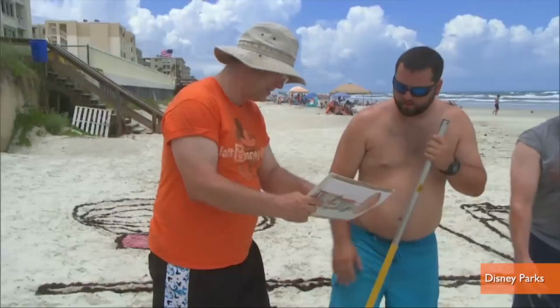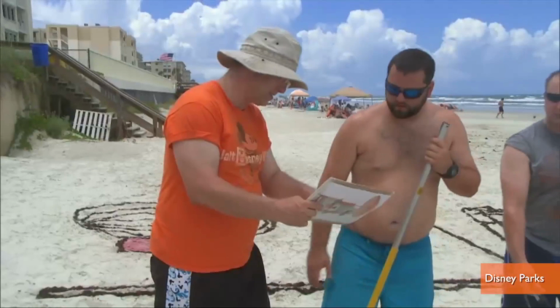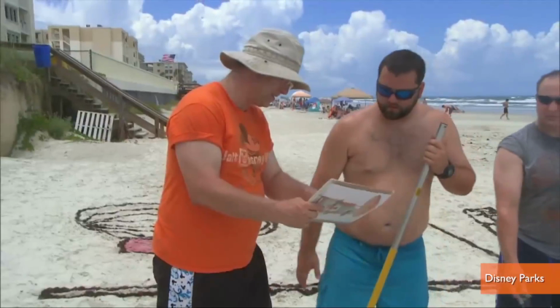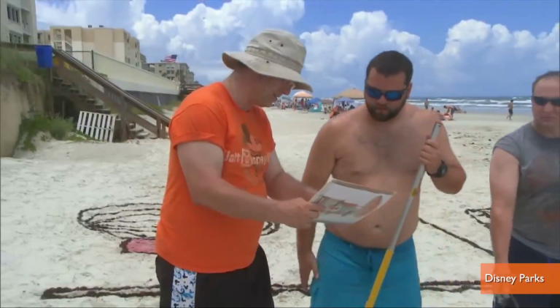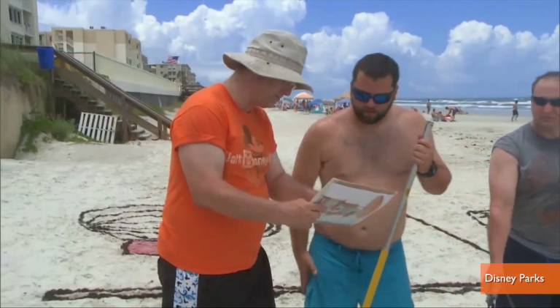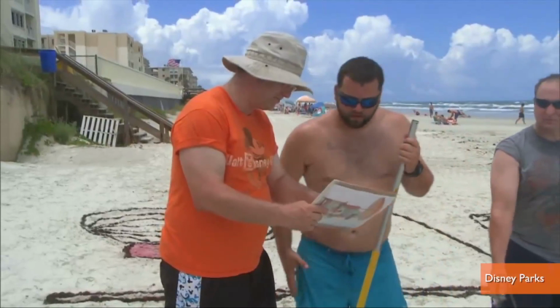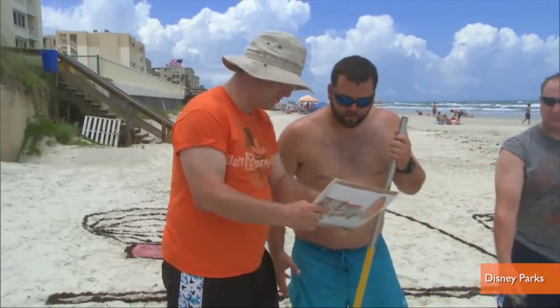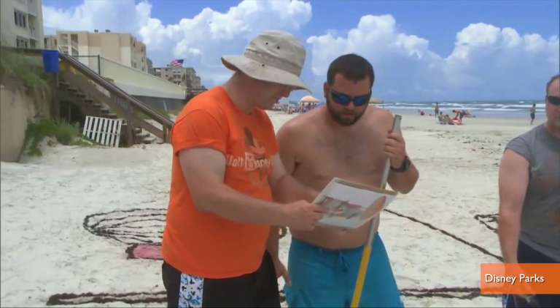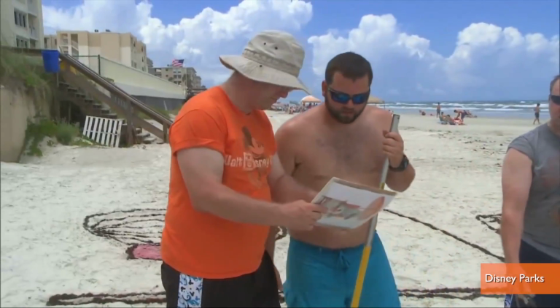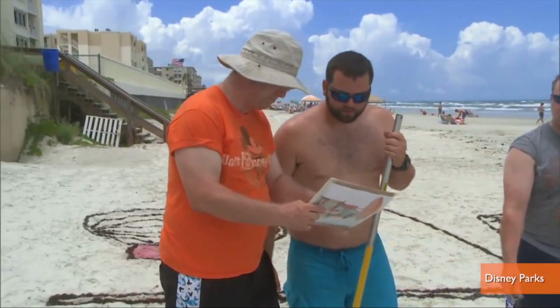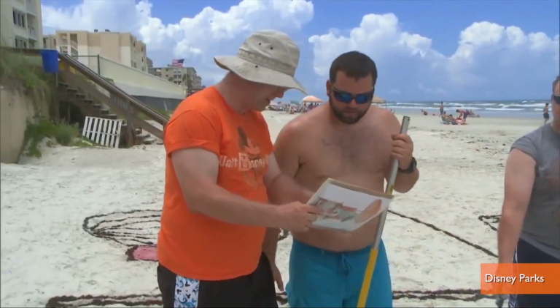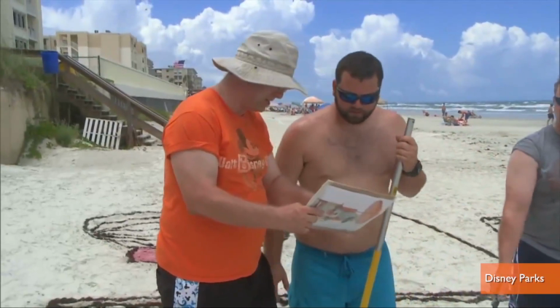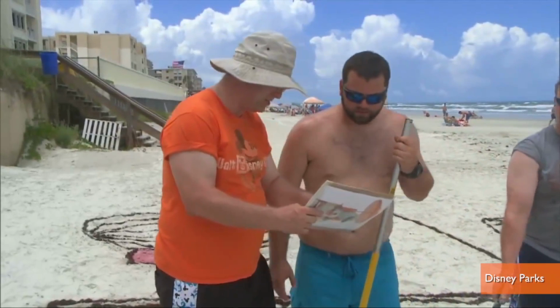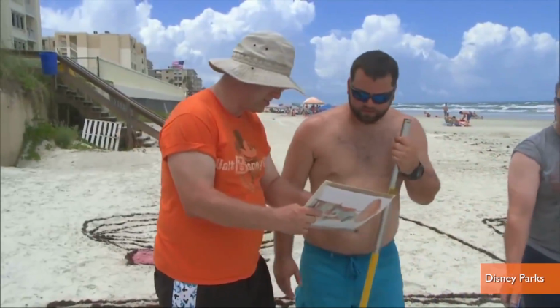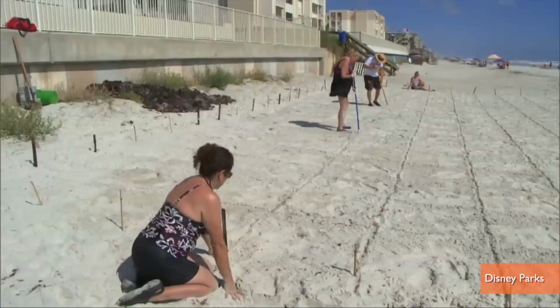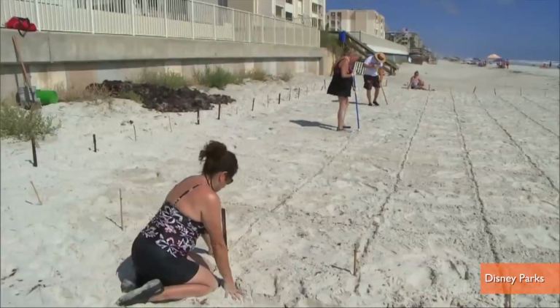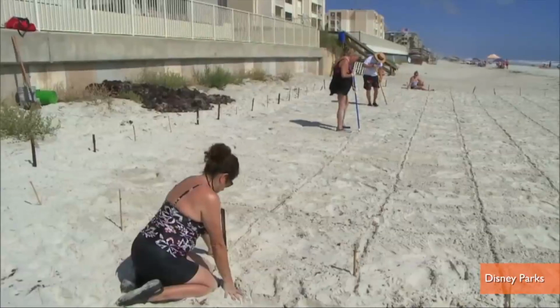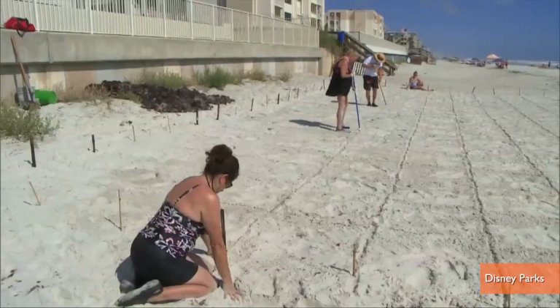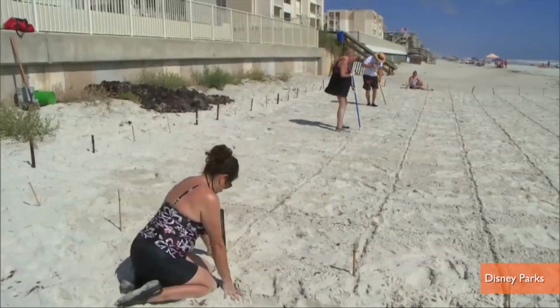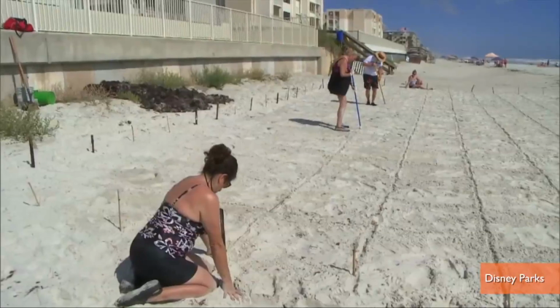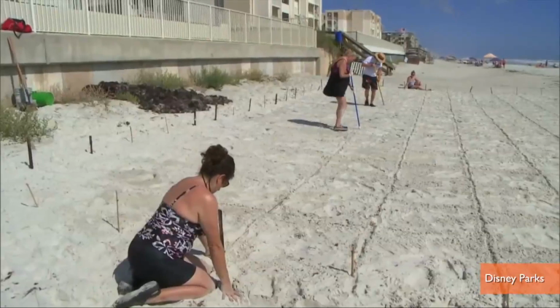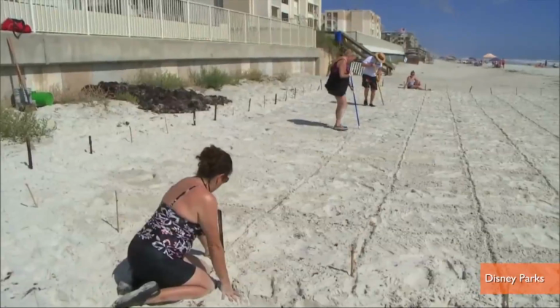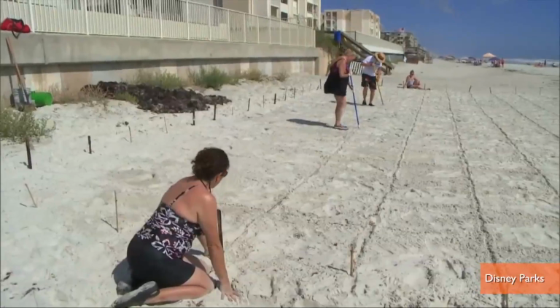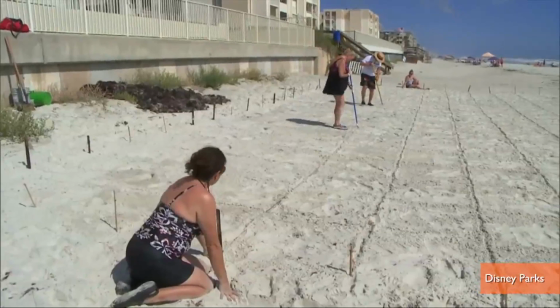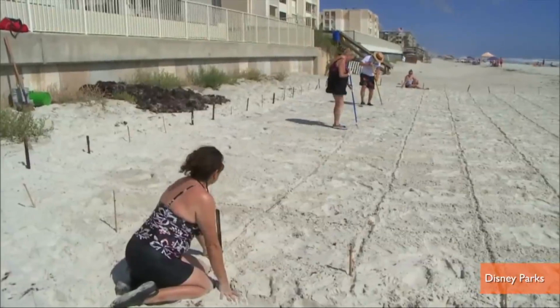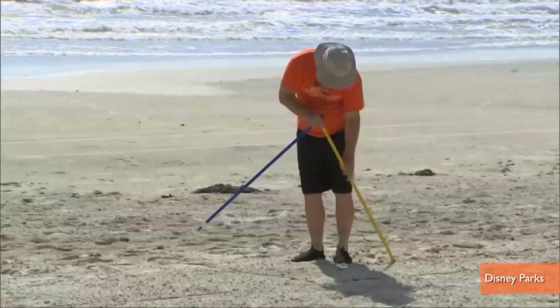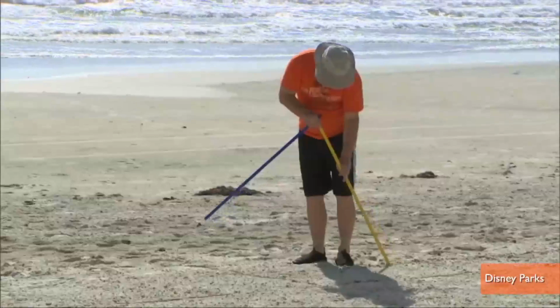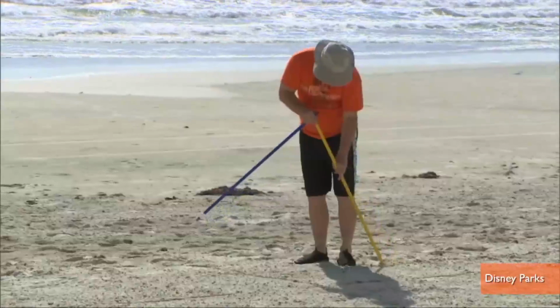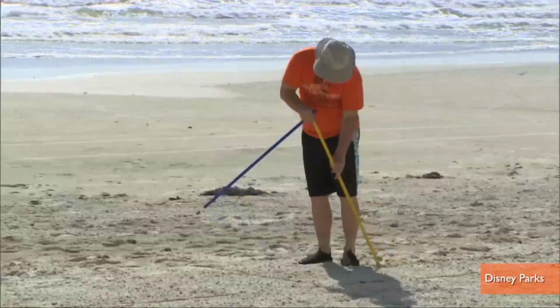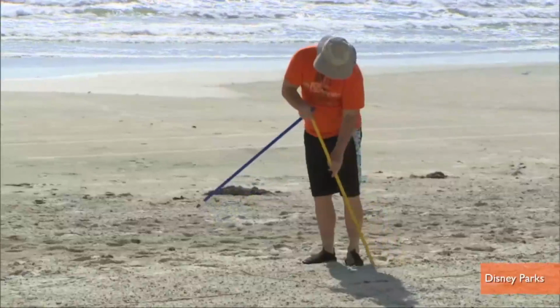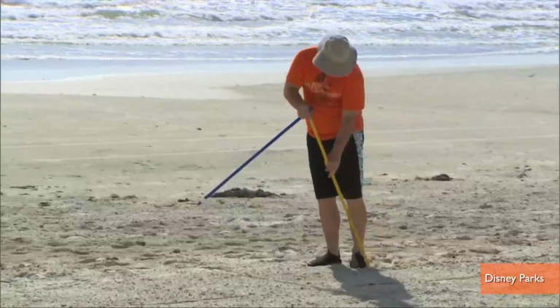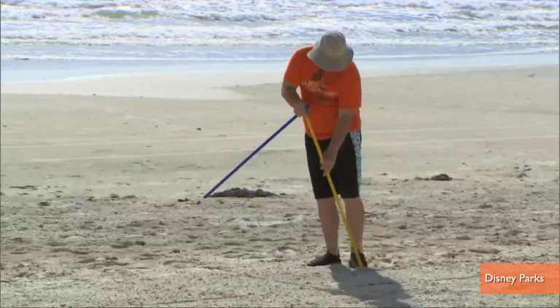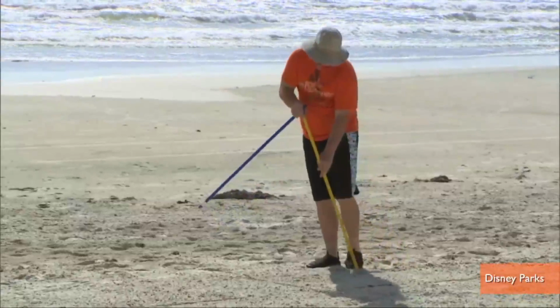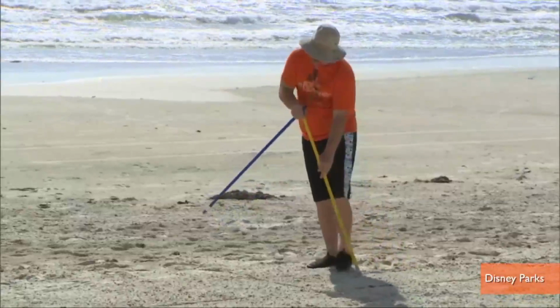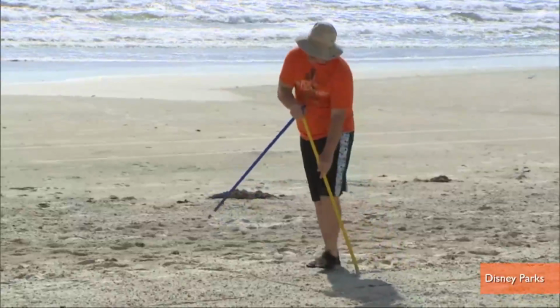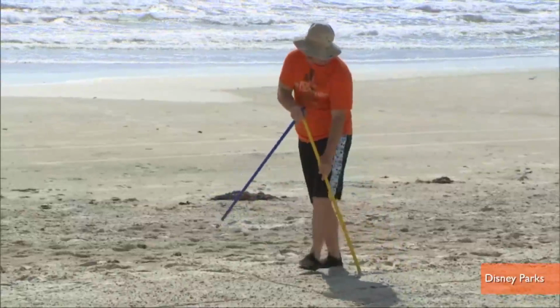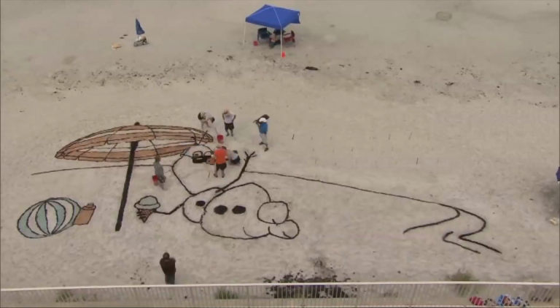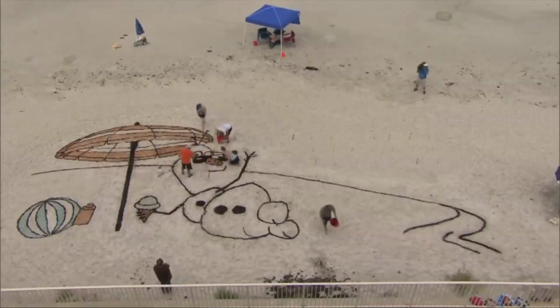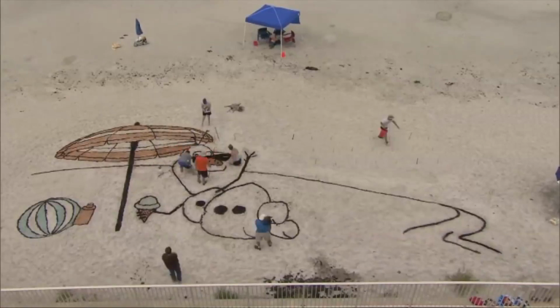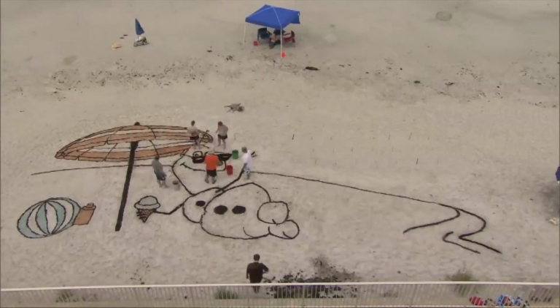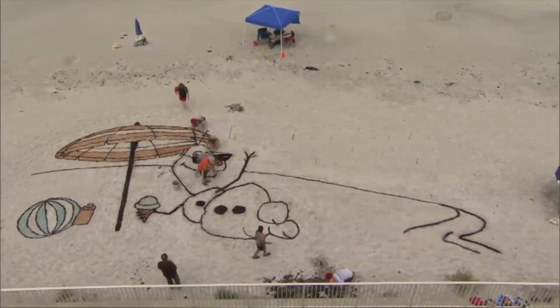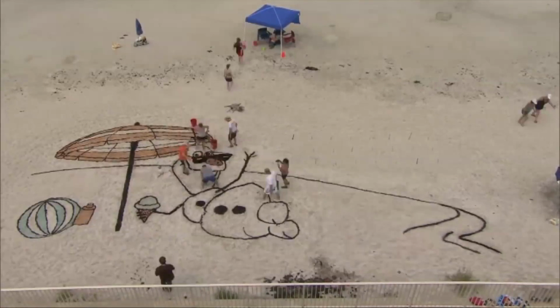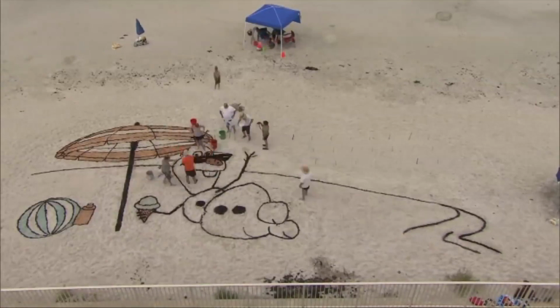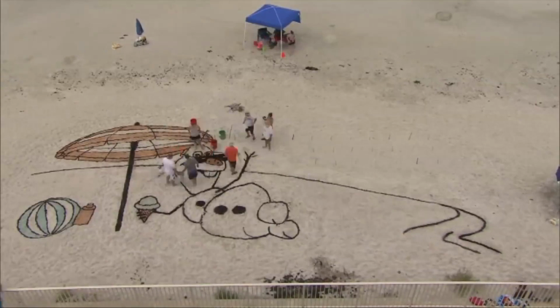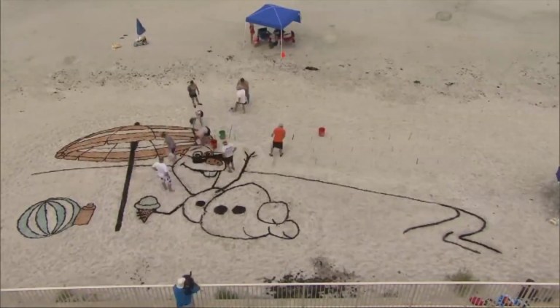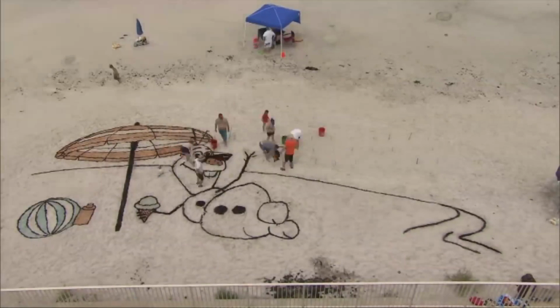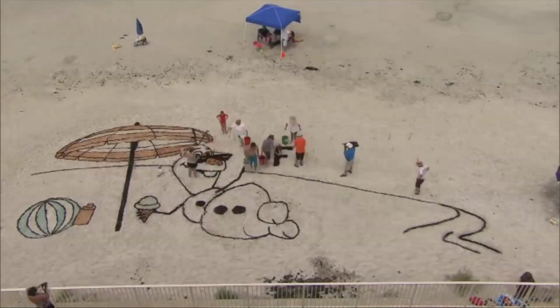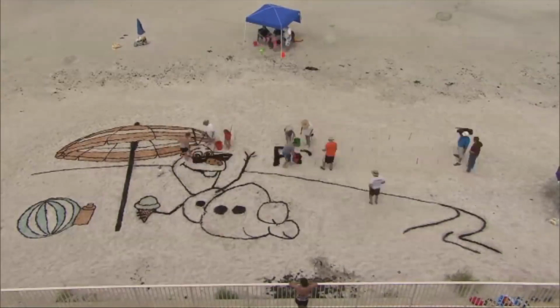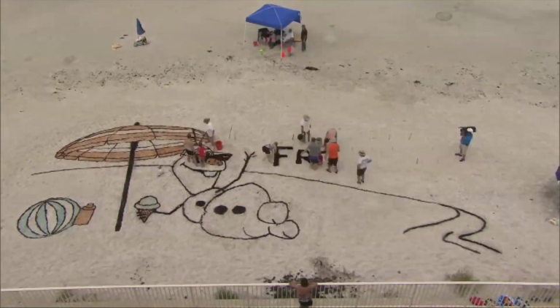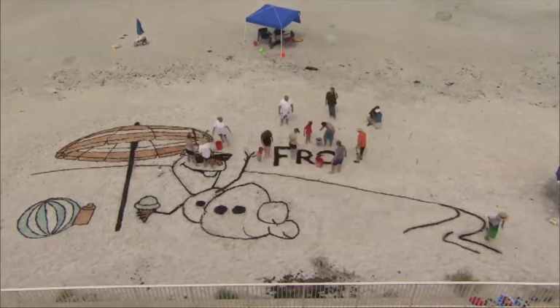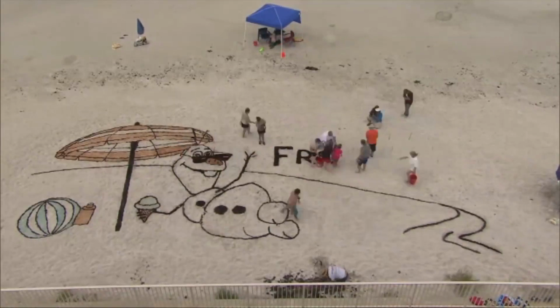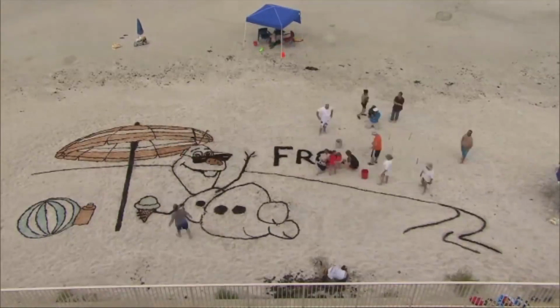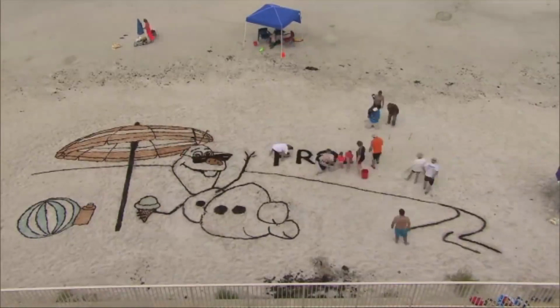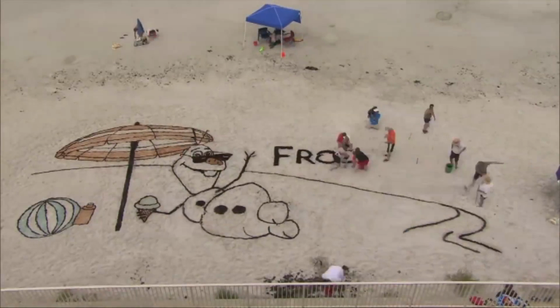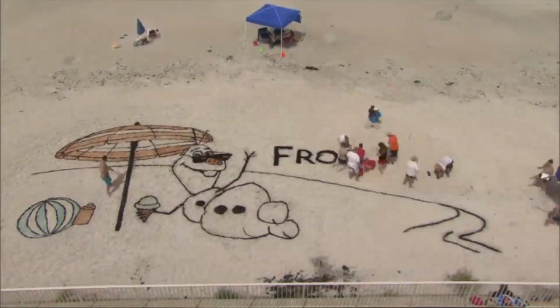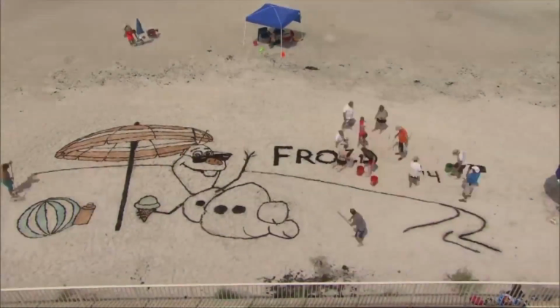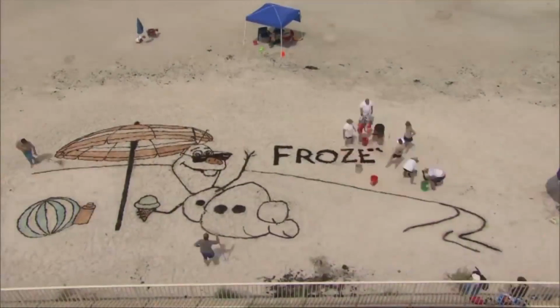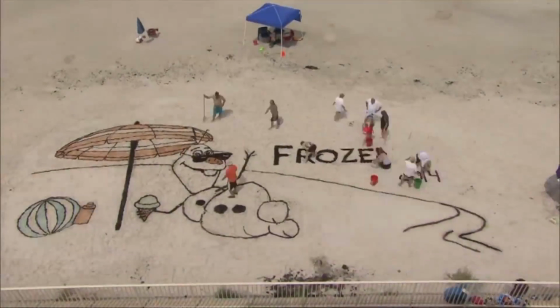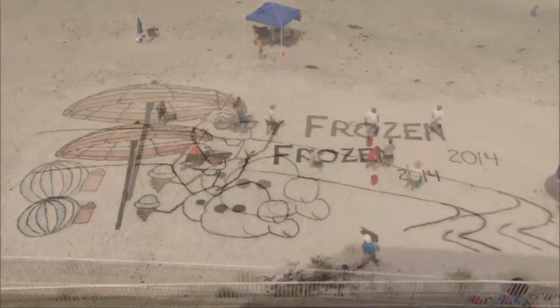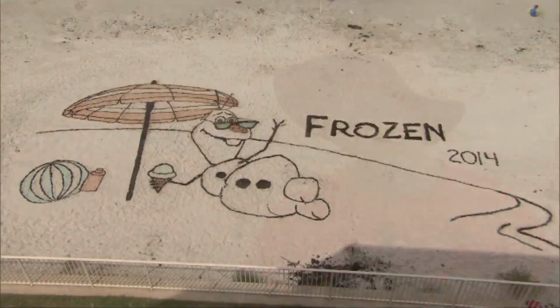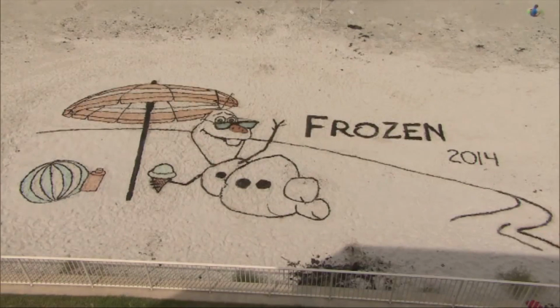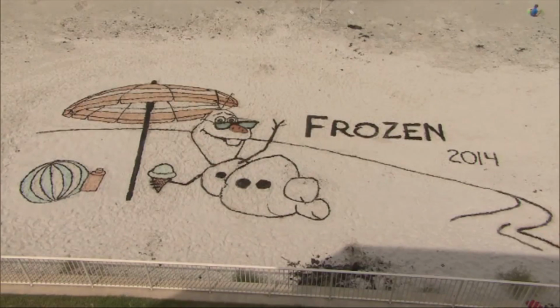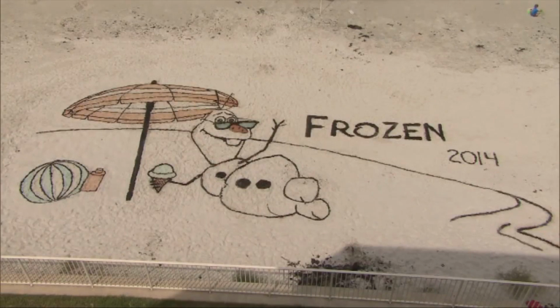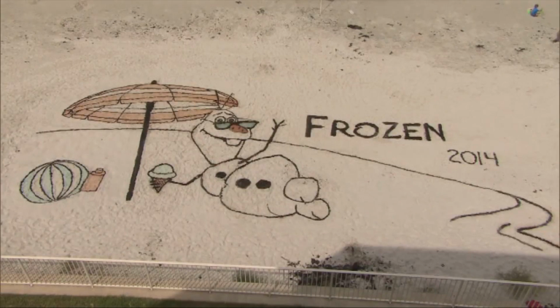But don't worry about a dearth of Disney sand art till then. If you want to build a snowman, the old-fashioned way is still pretty impressive.